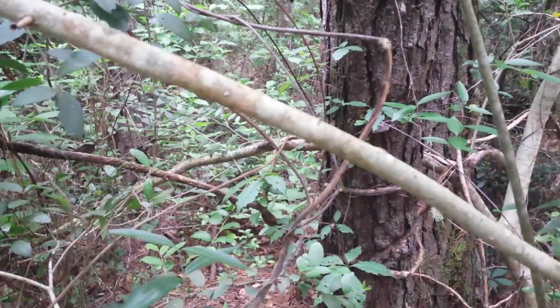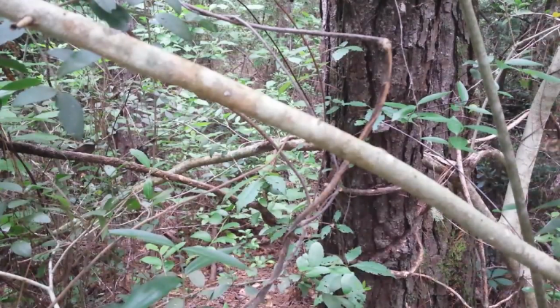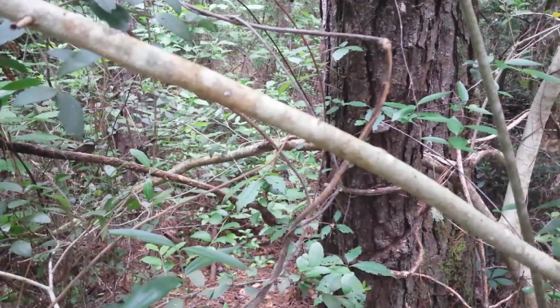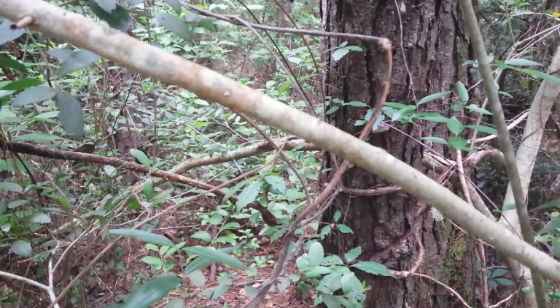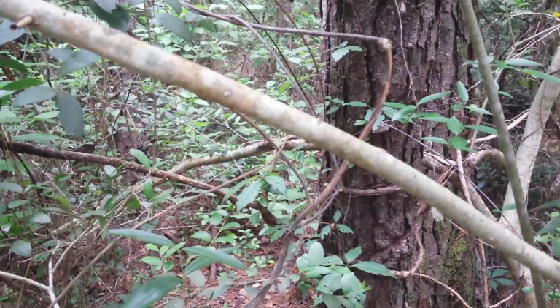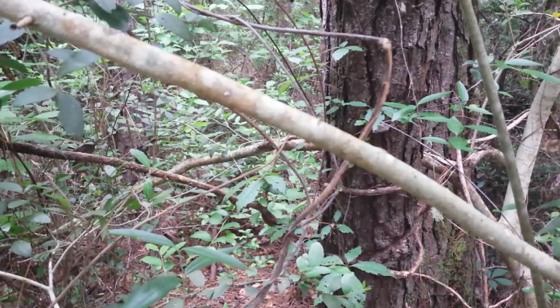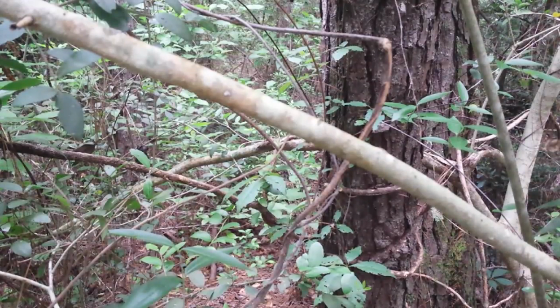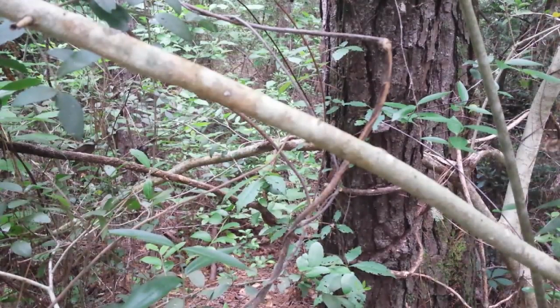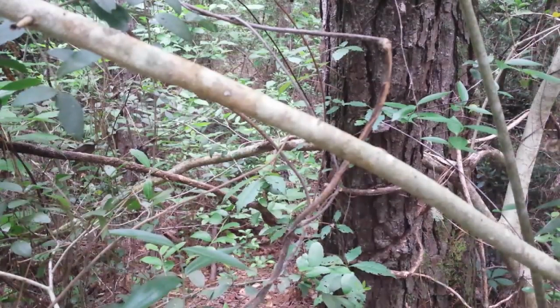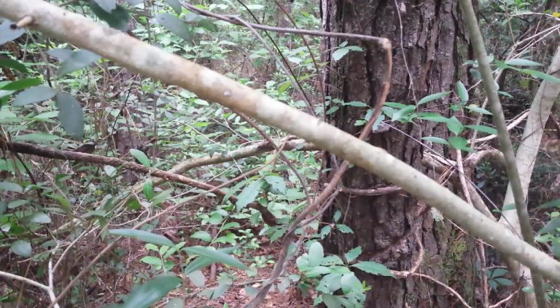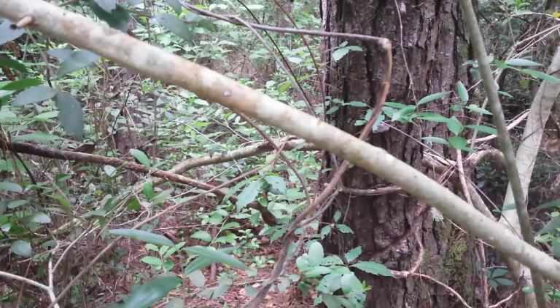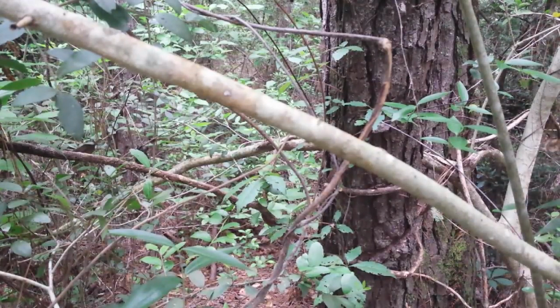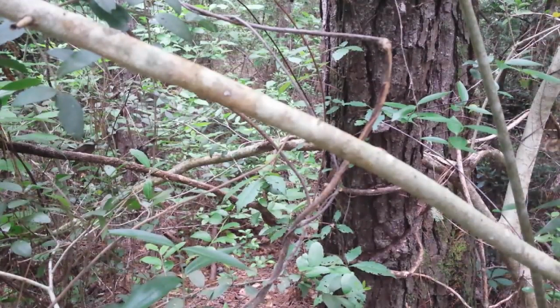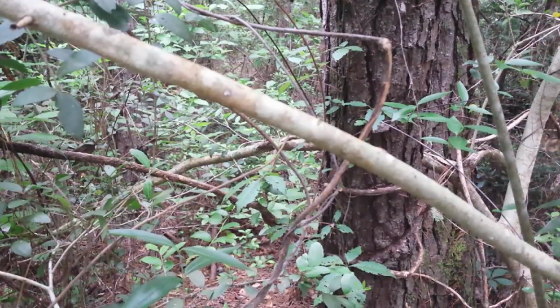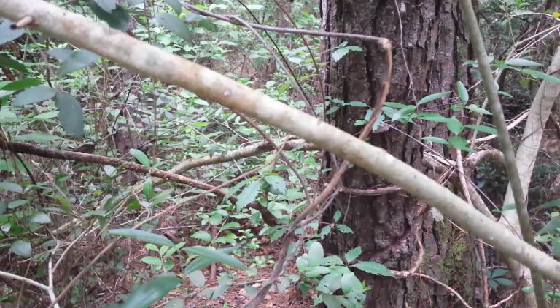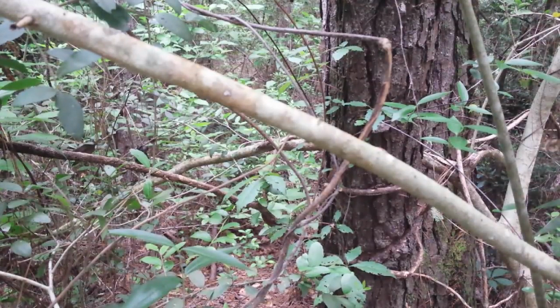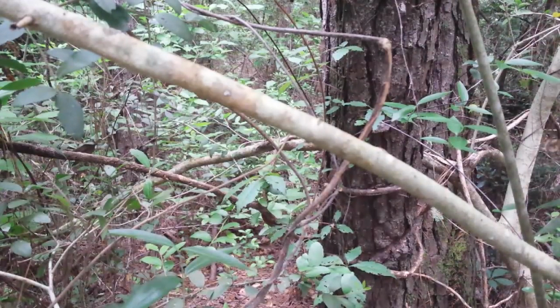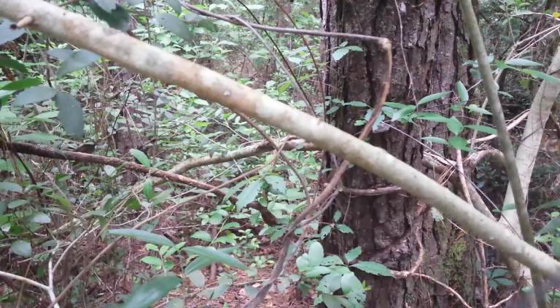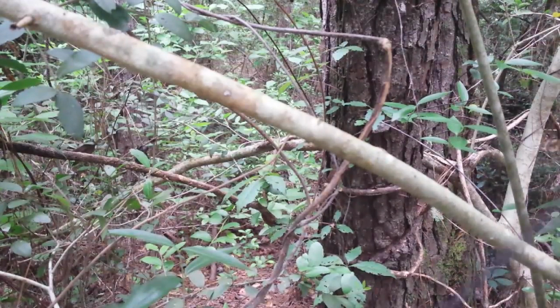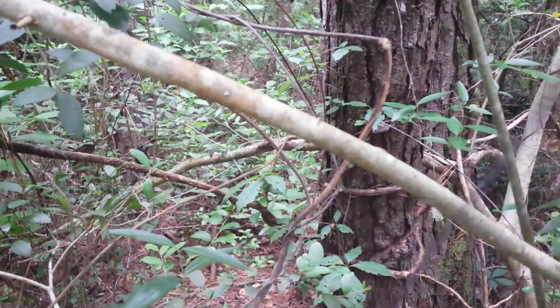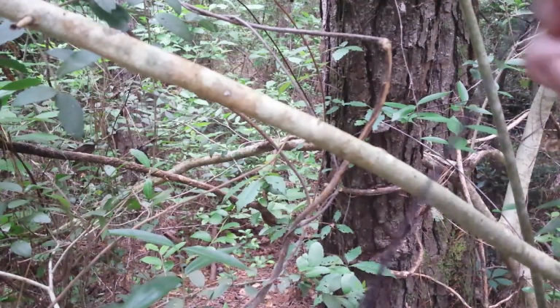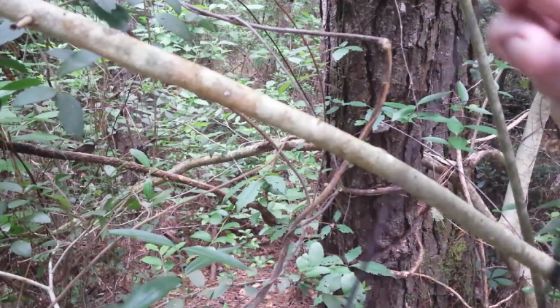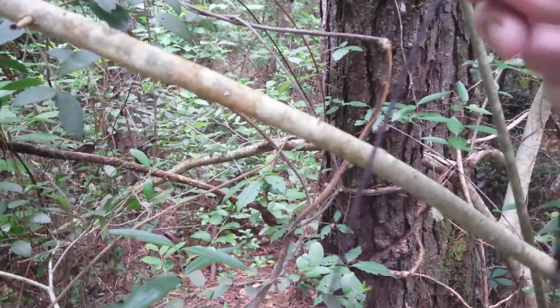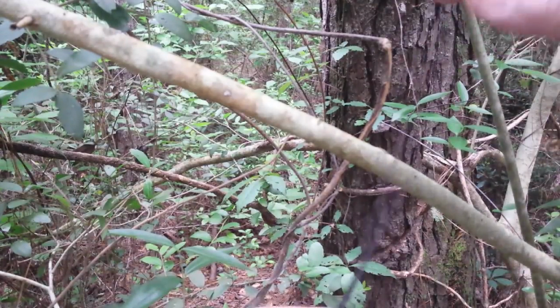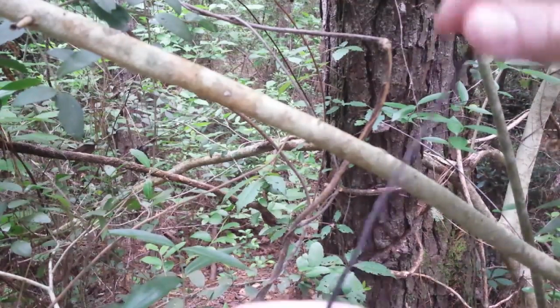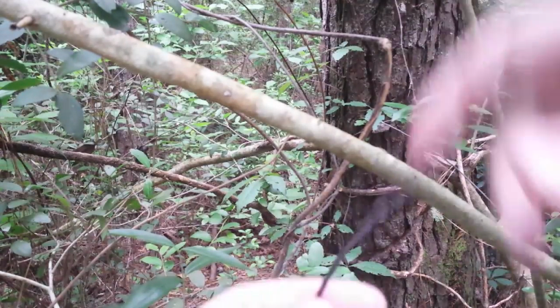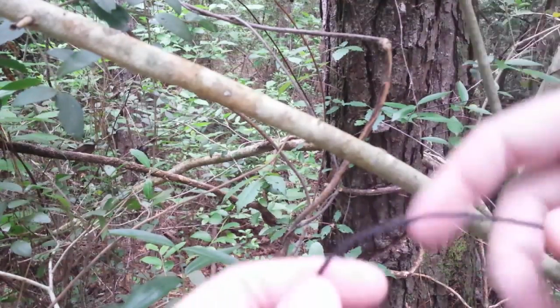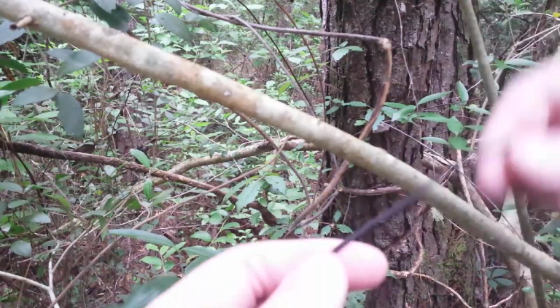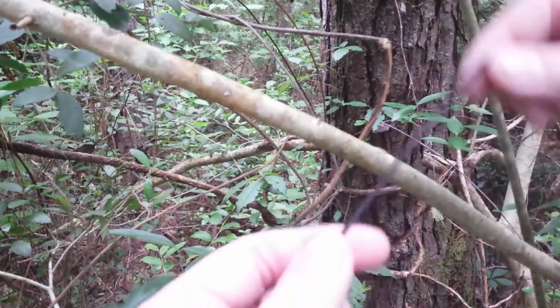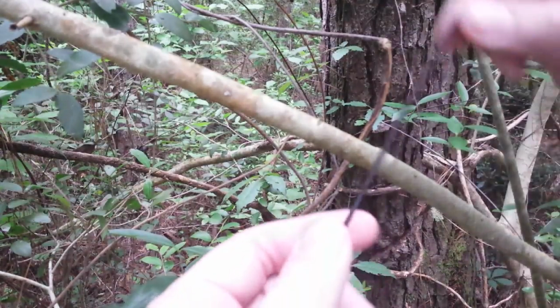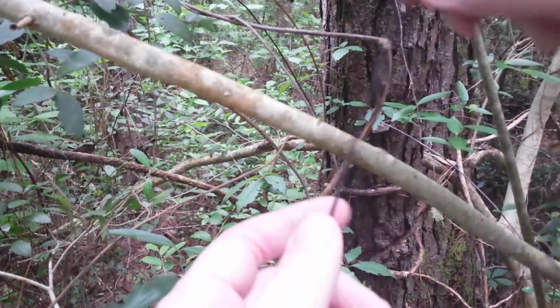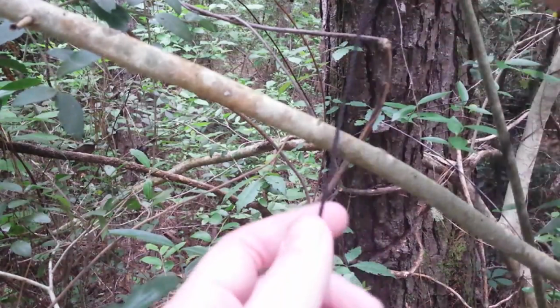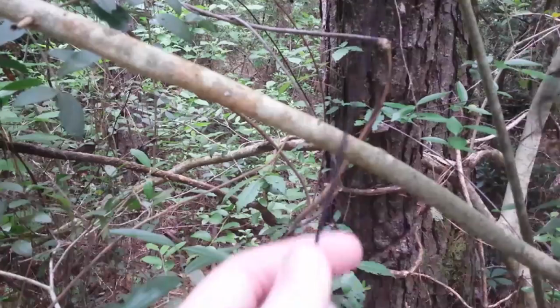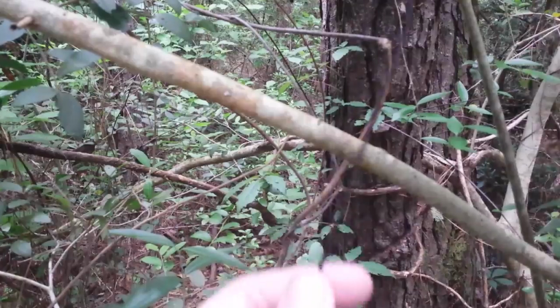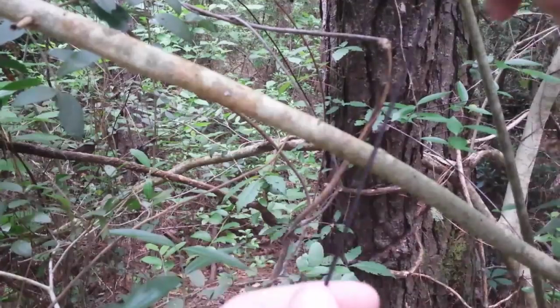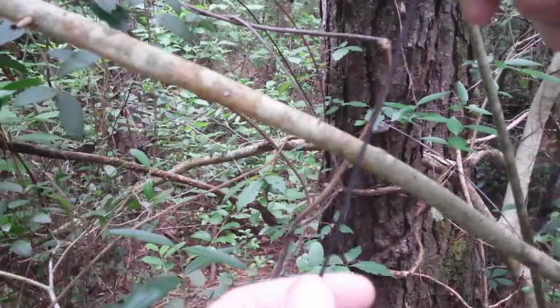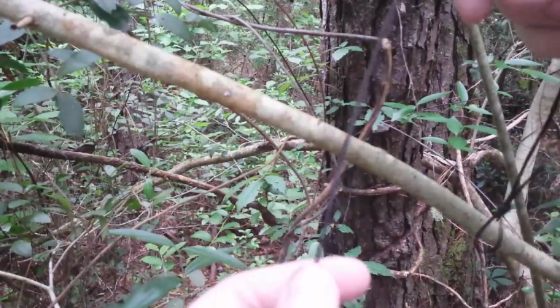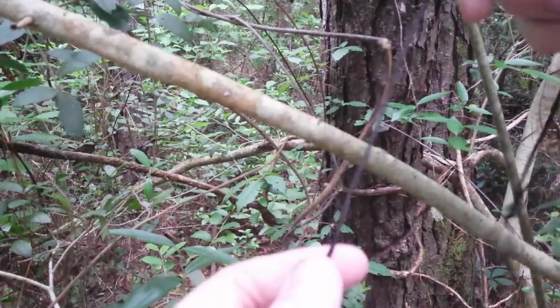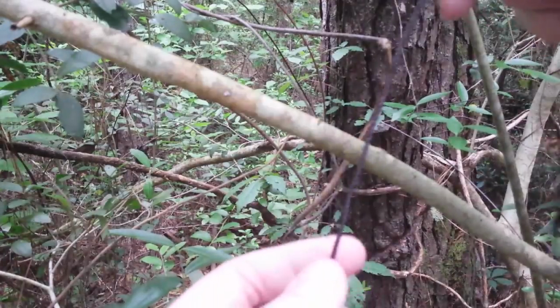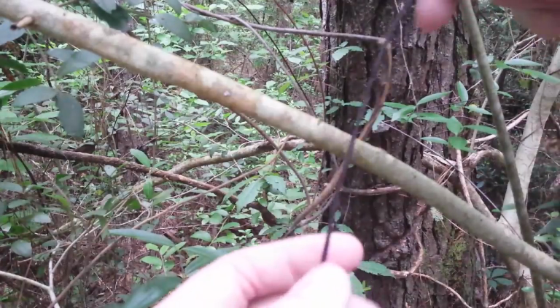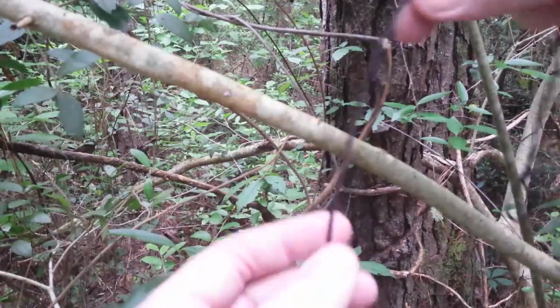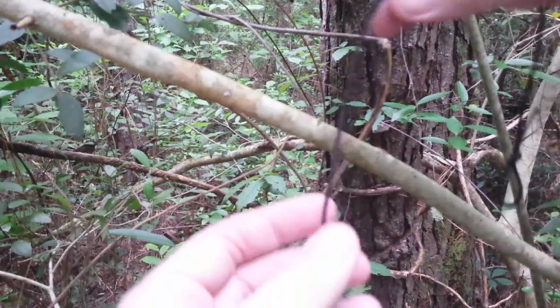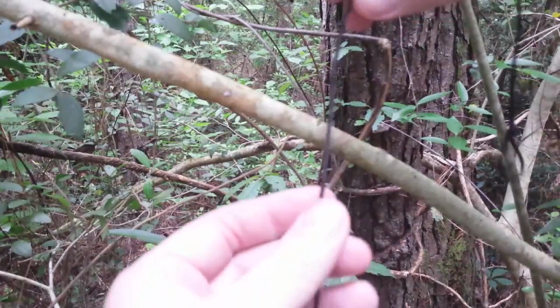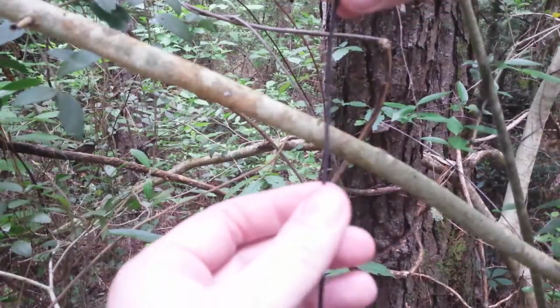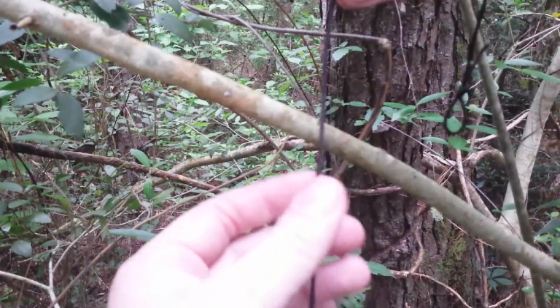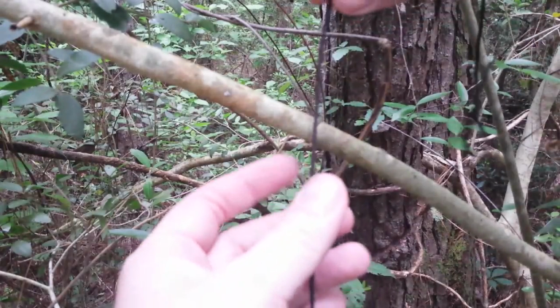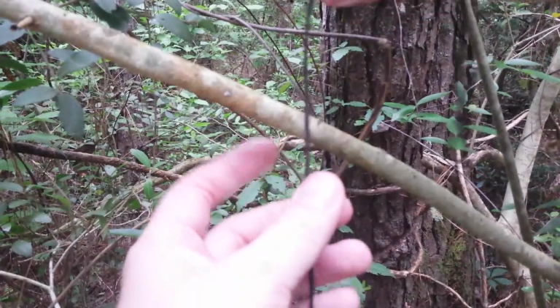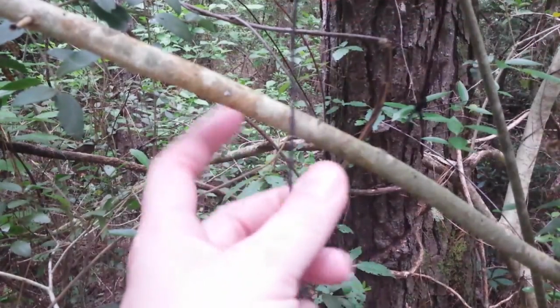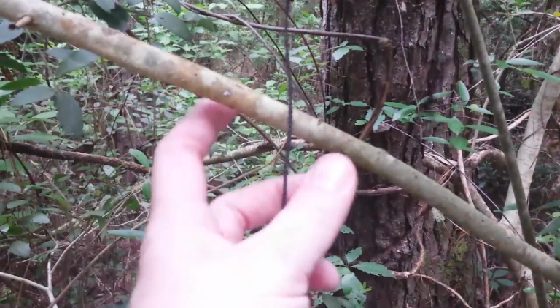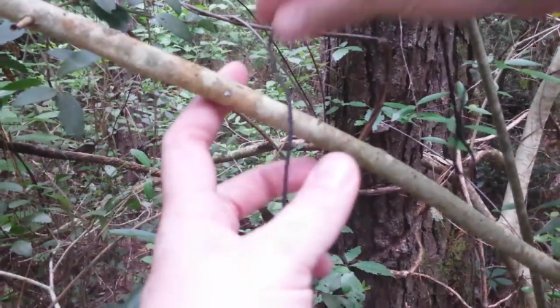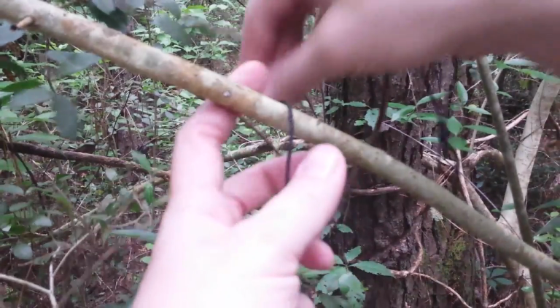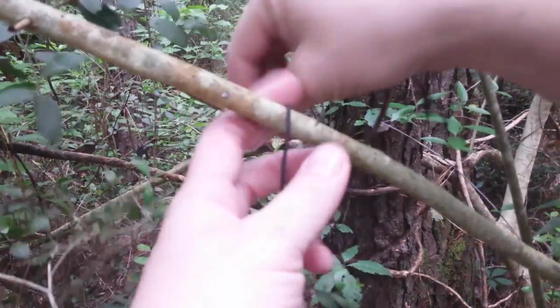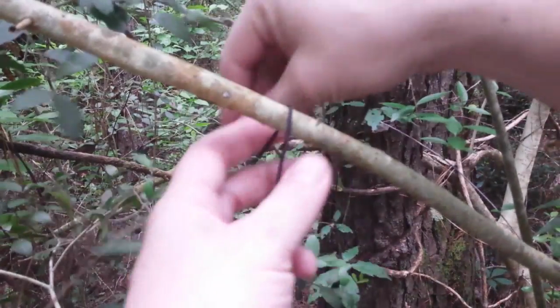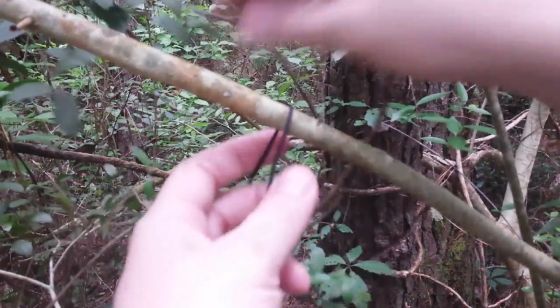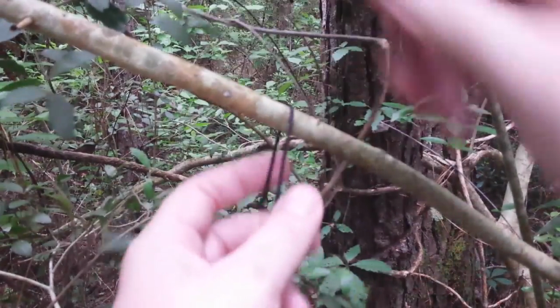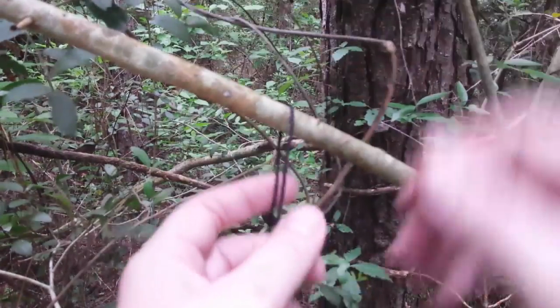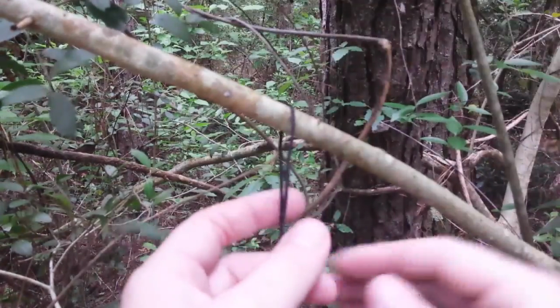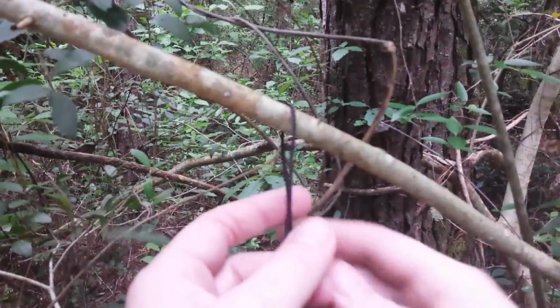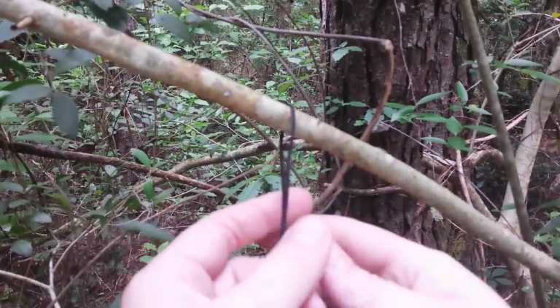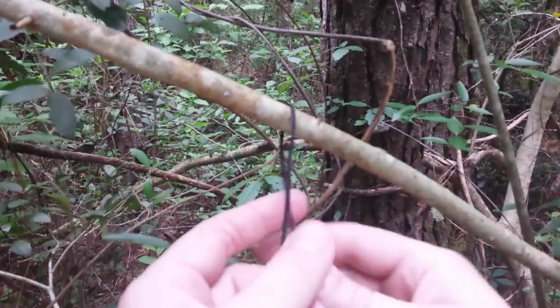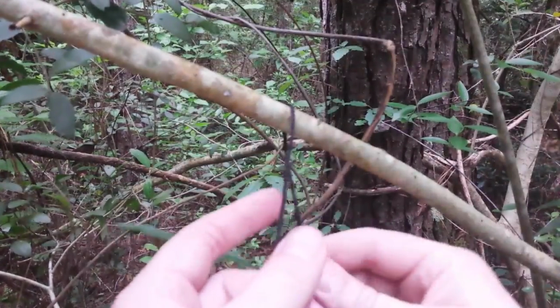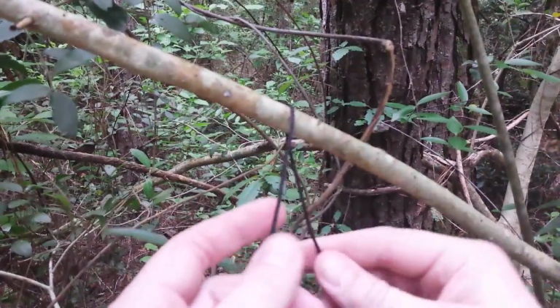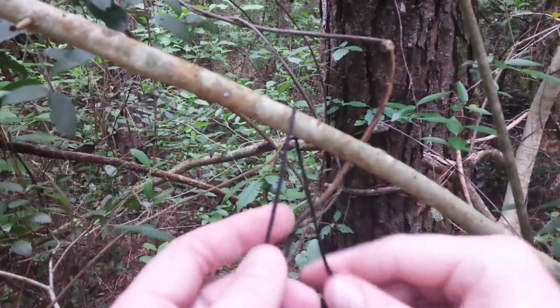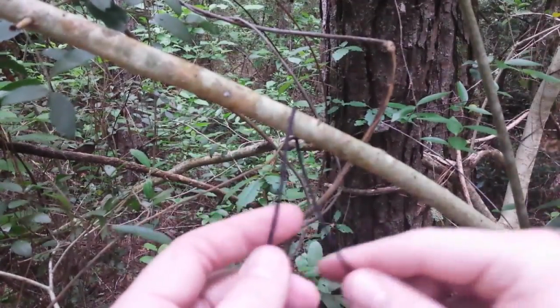I want to show y'all how to tie a slipped clove hitch. It's a great way to attach a catfish line to a tree limb.